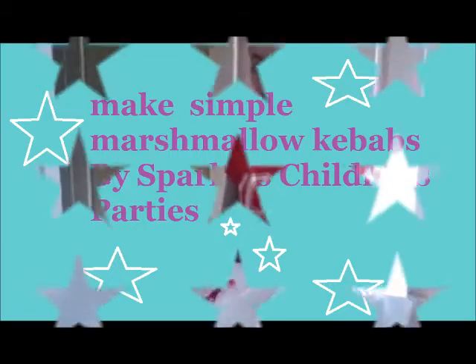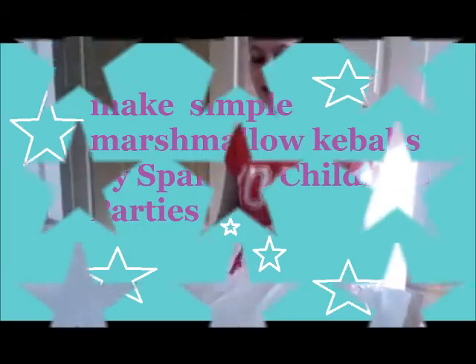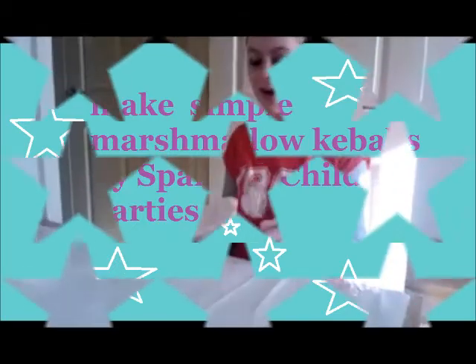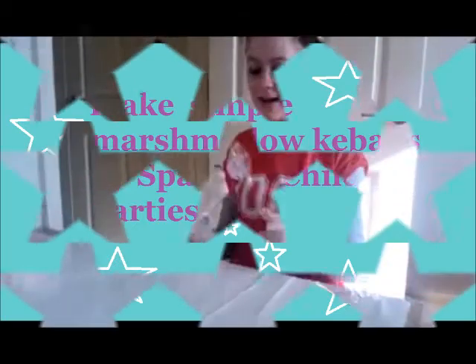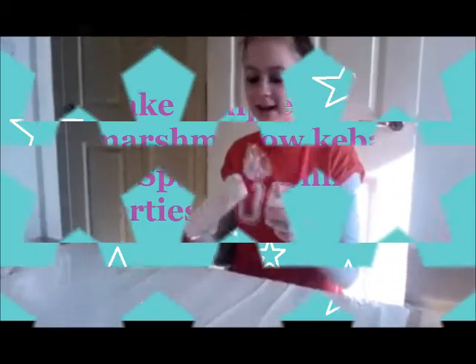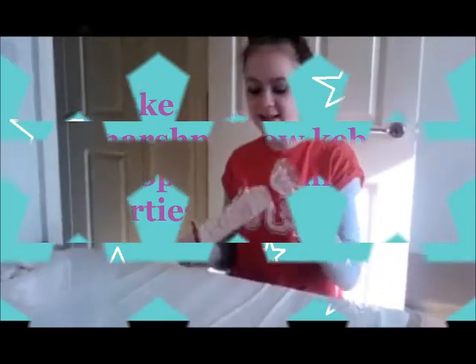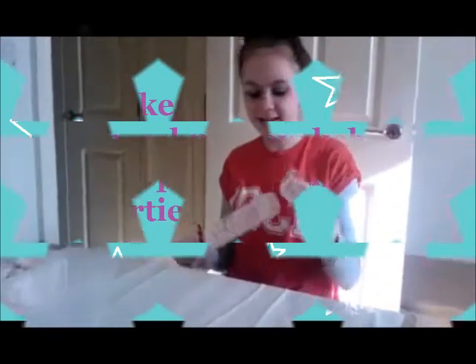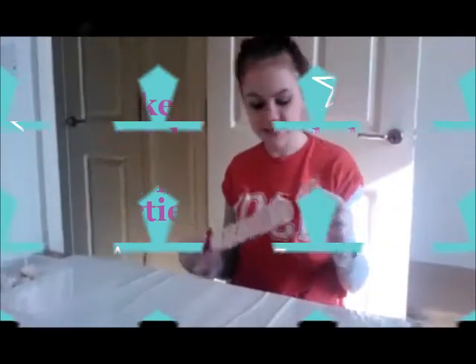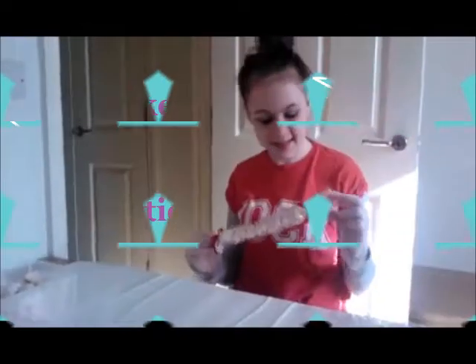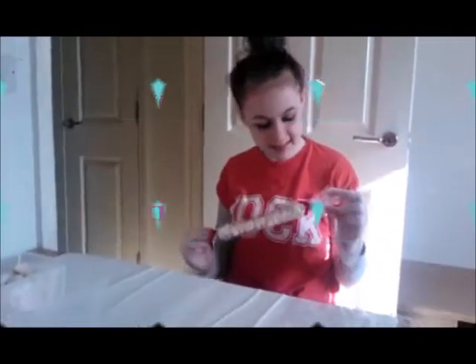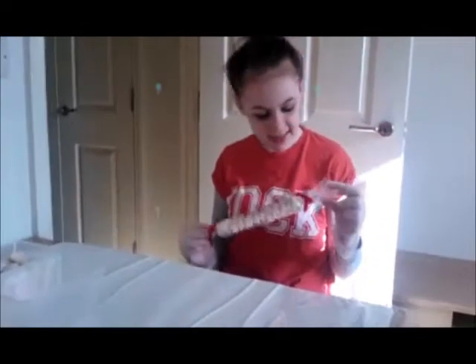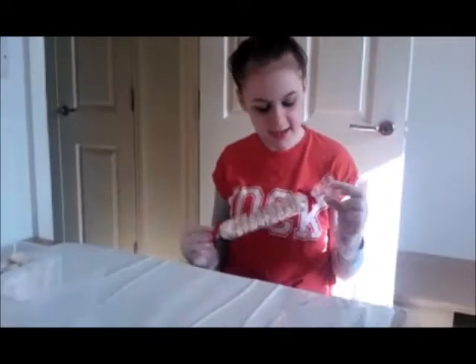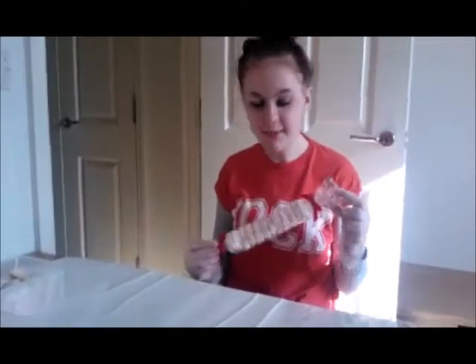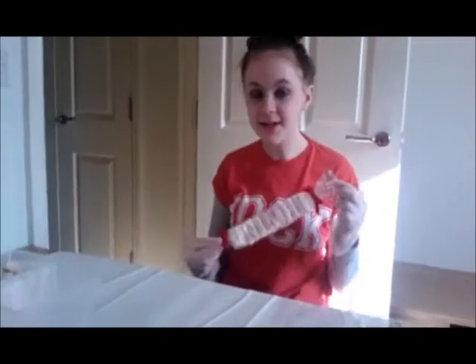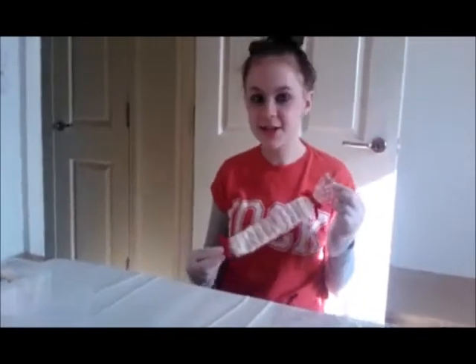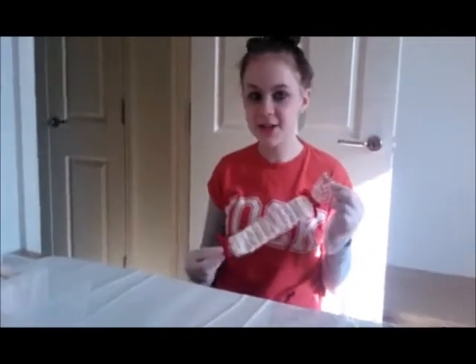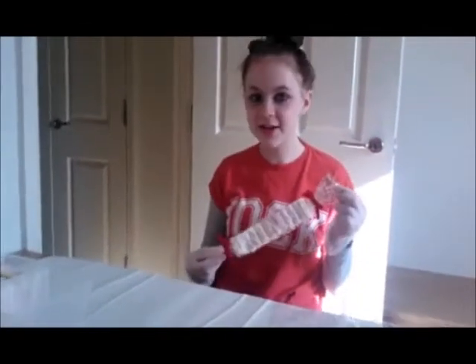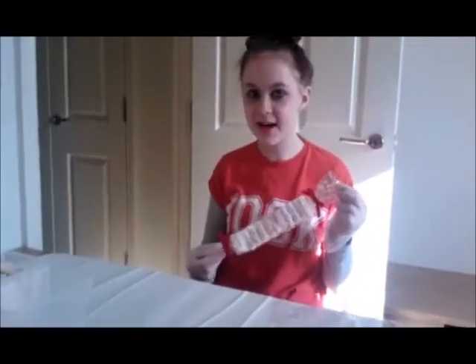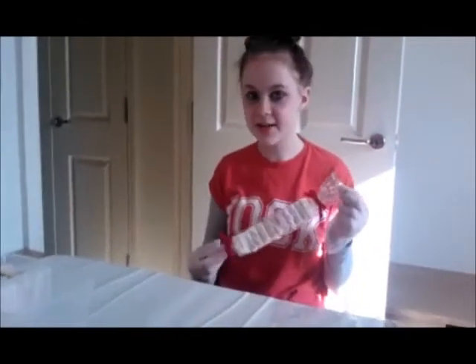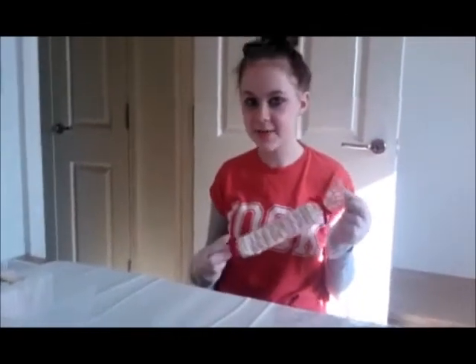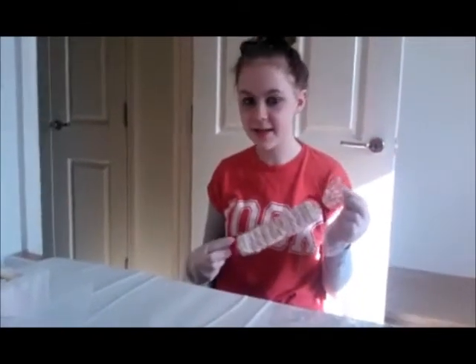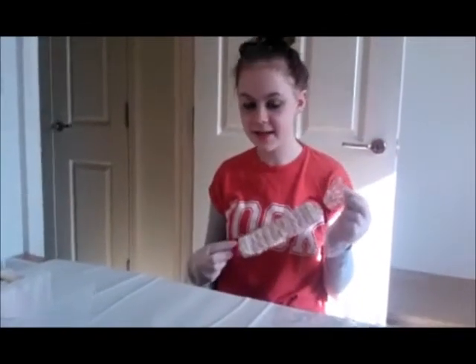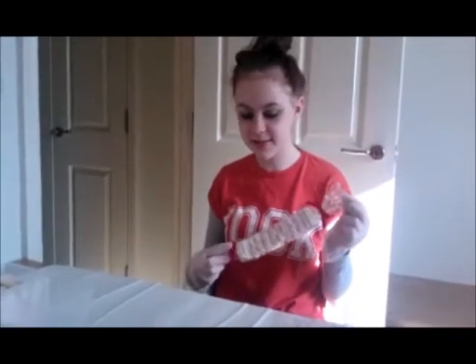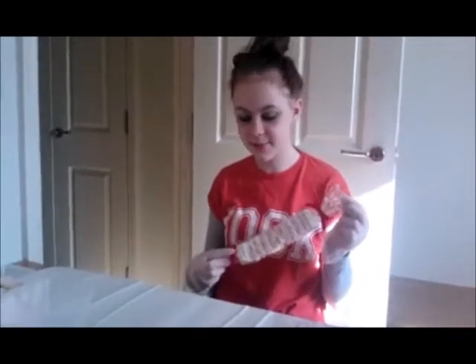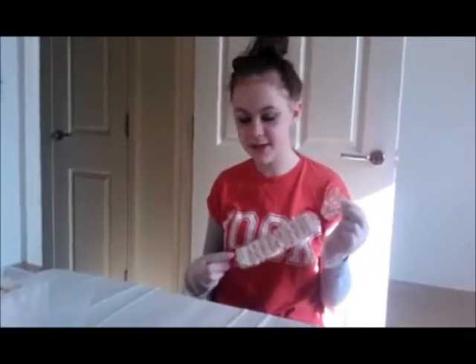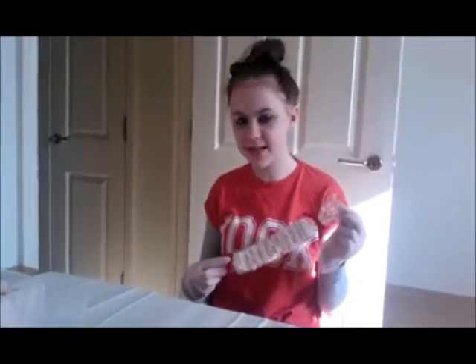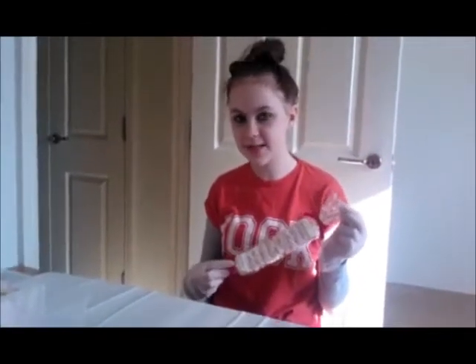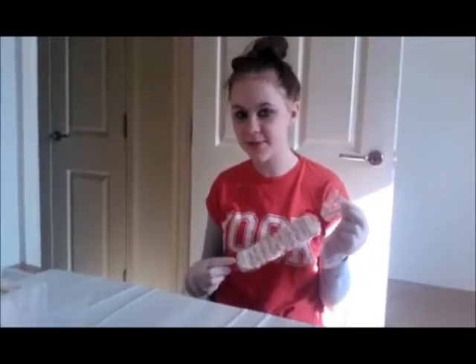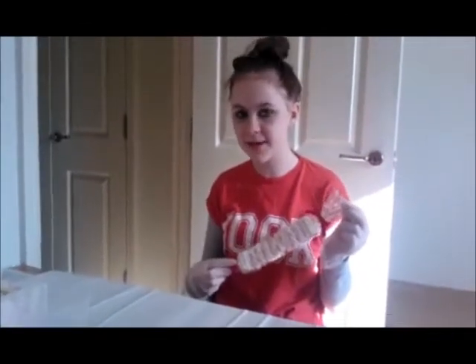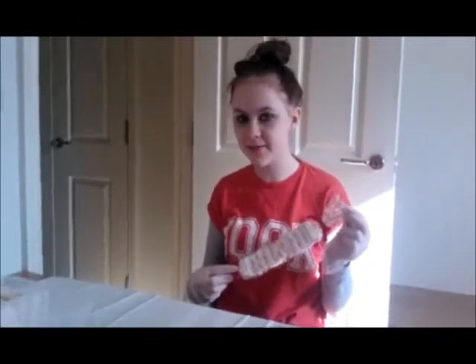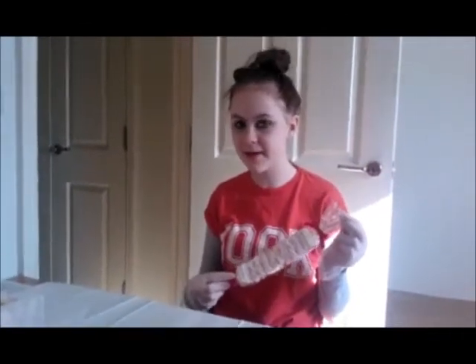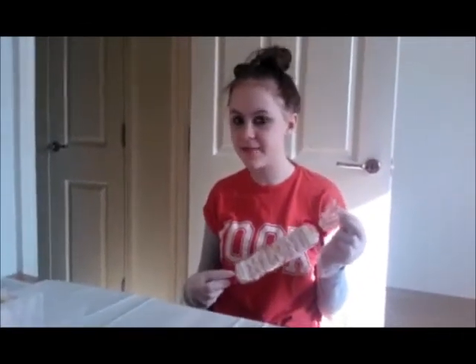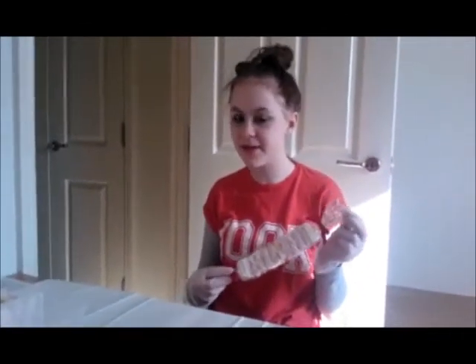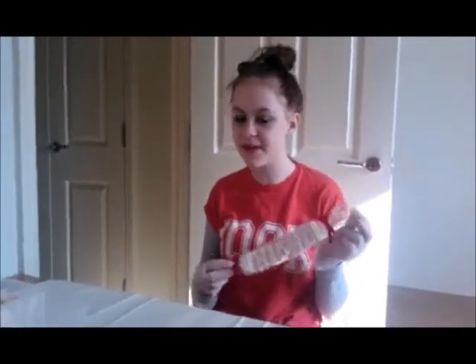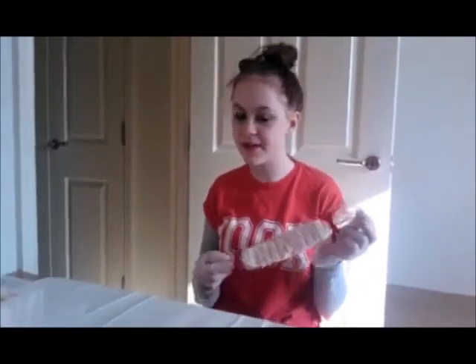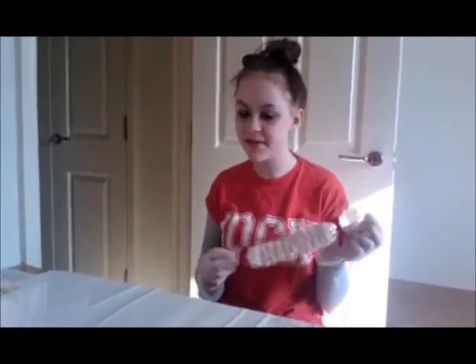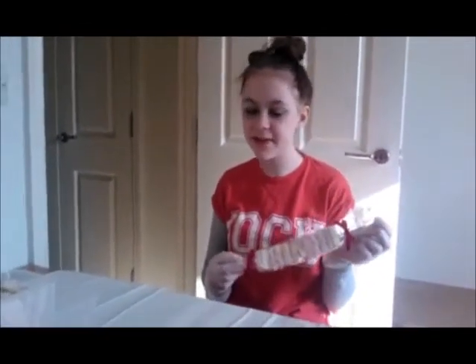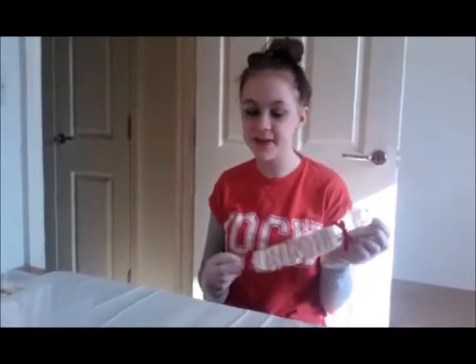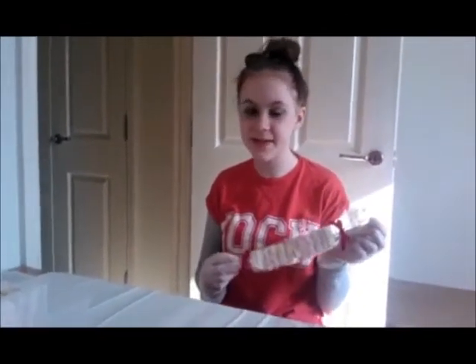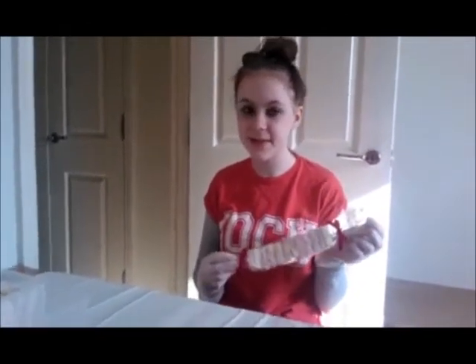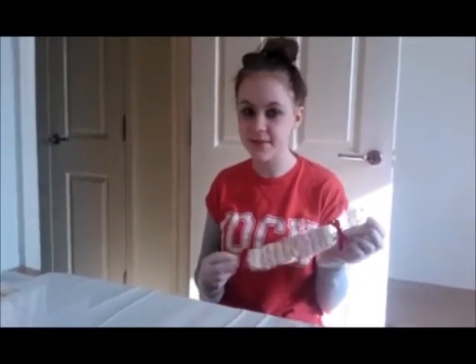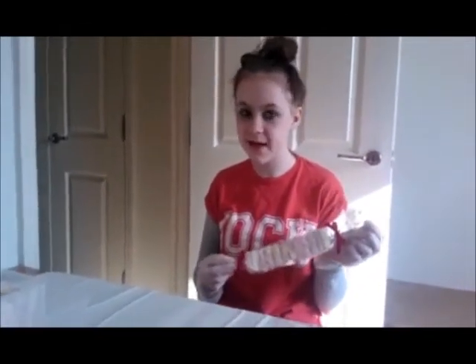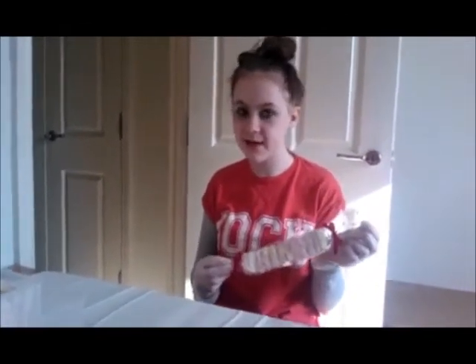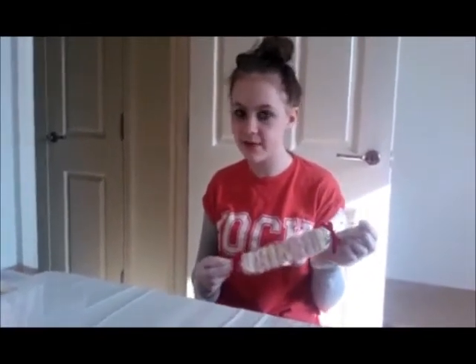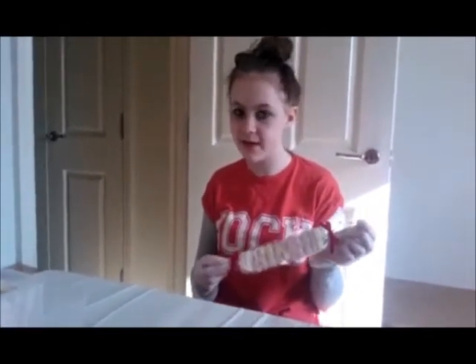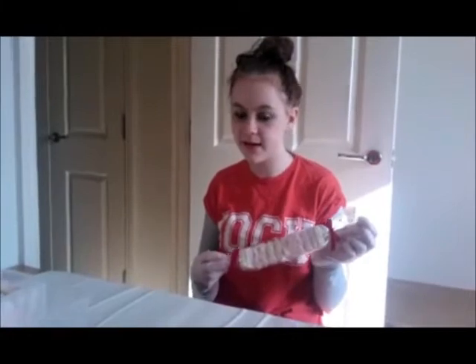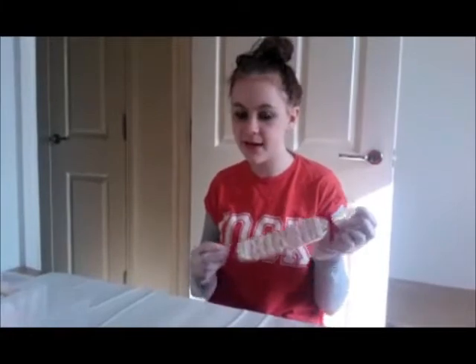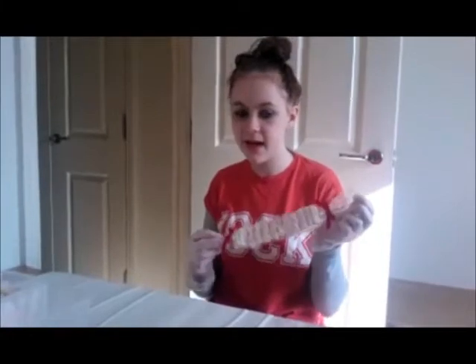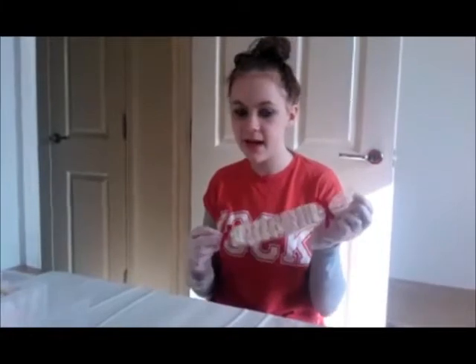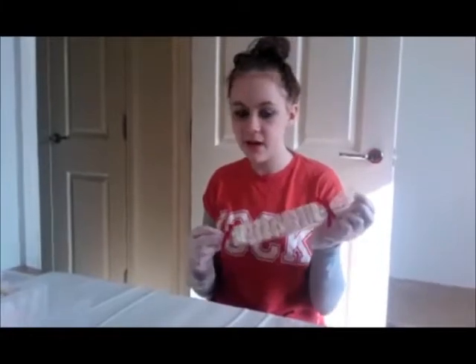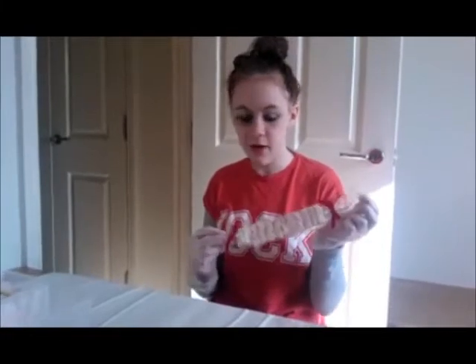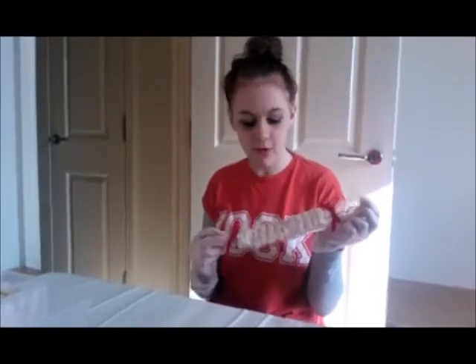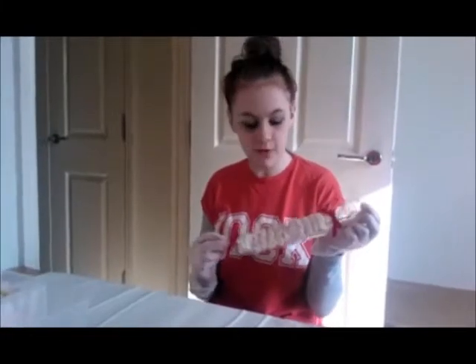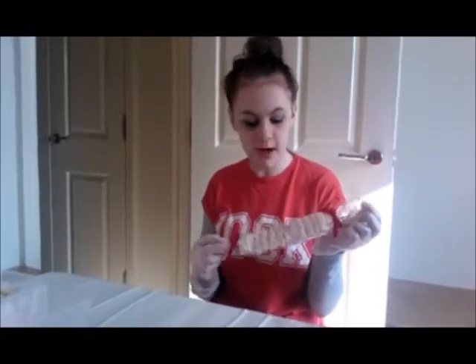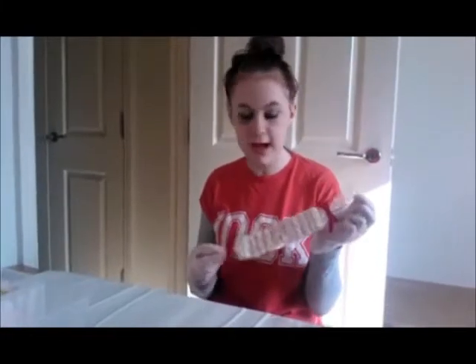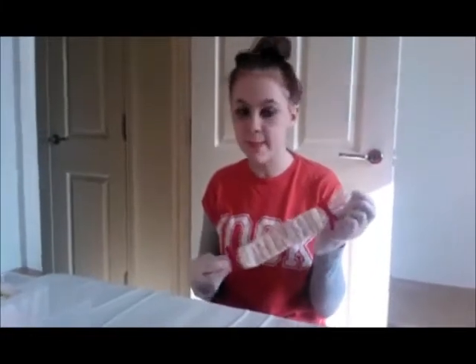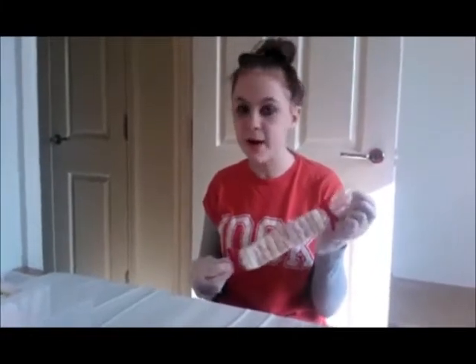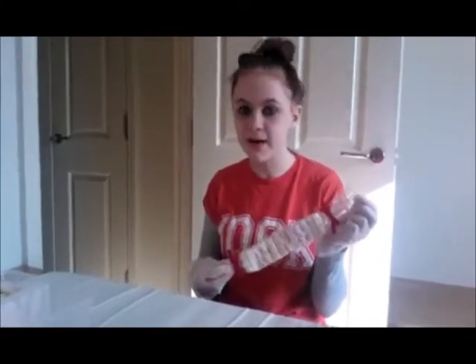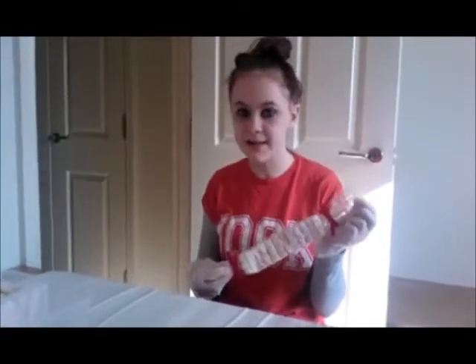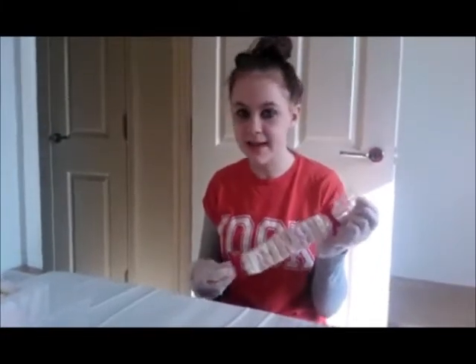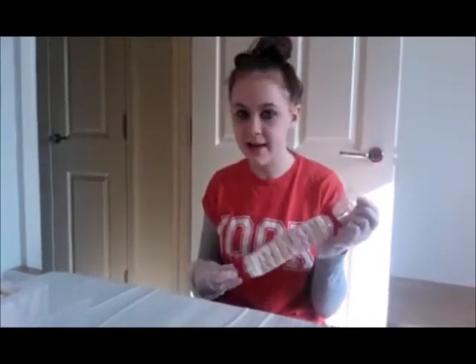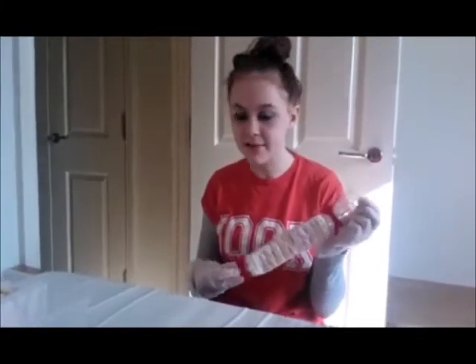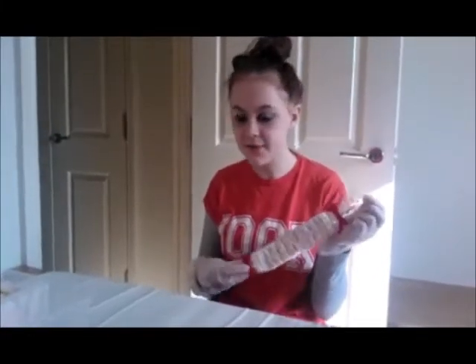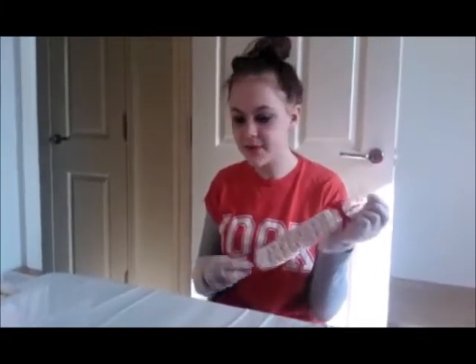Hi guys, today I'm going to show you how to make this pretty sweet kebab that you can use as a favour or a party gift.